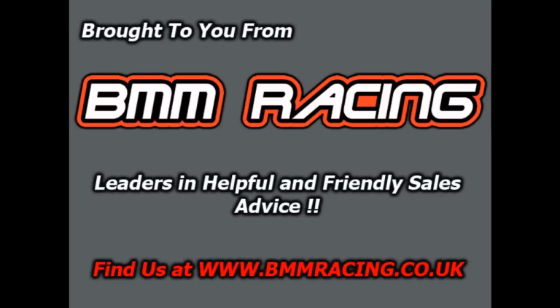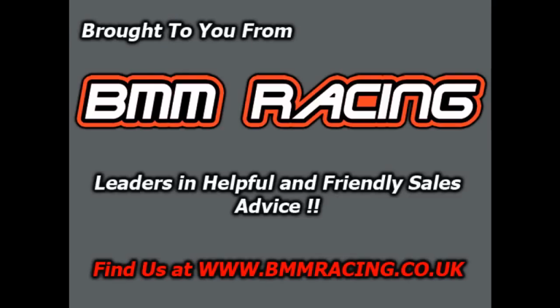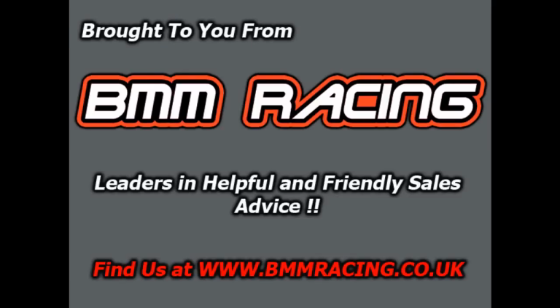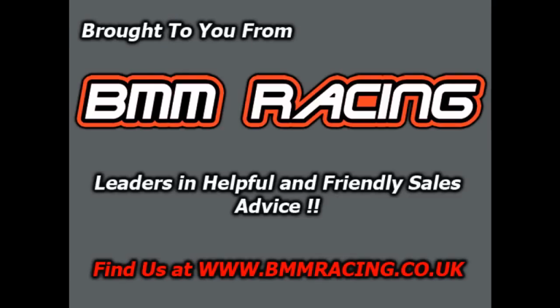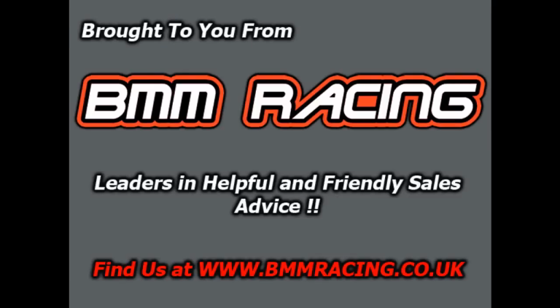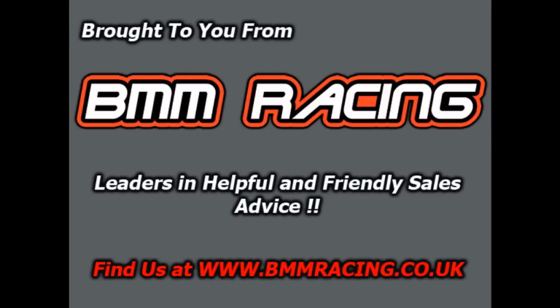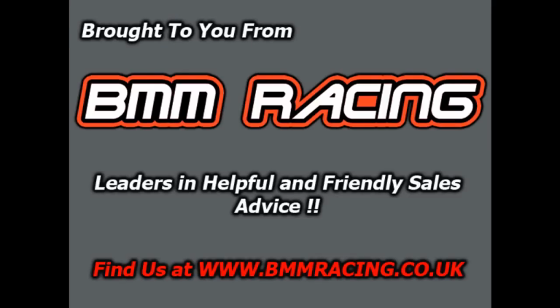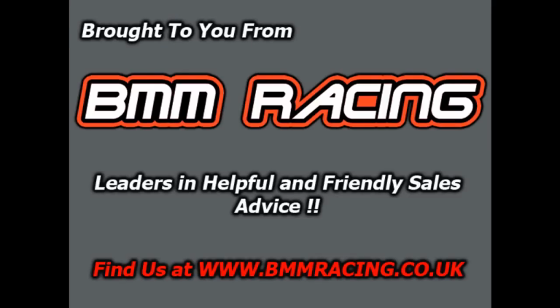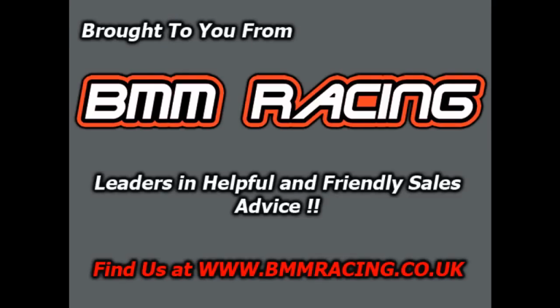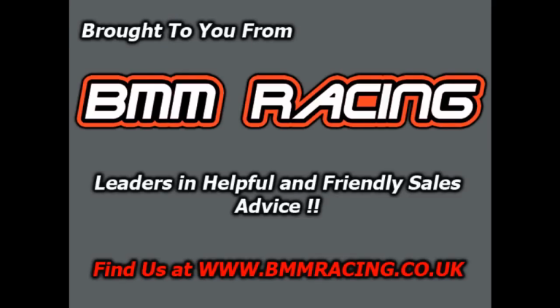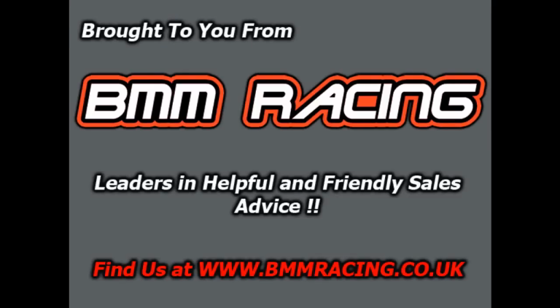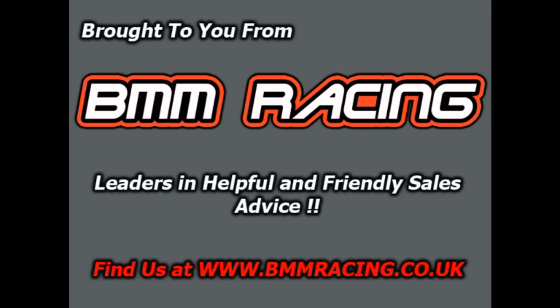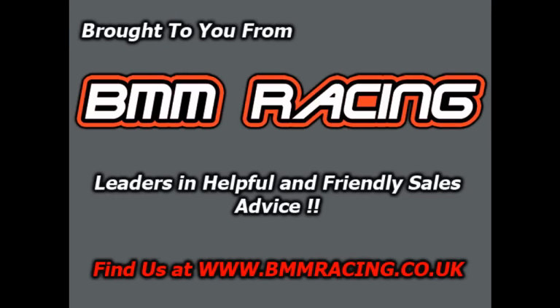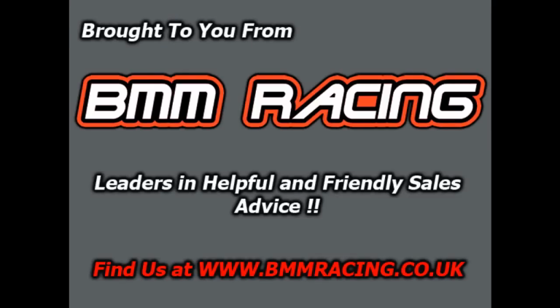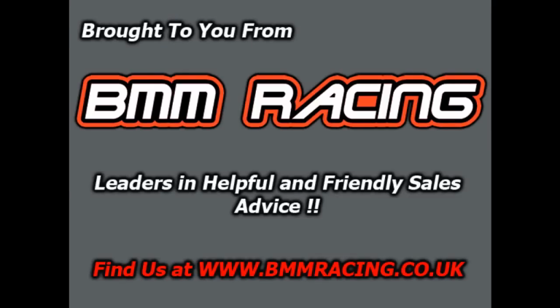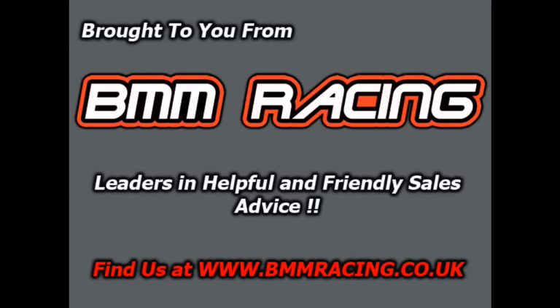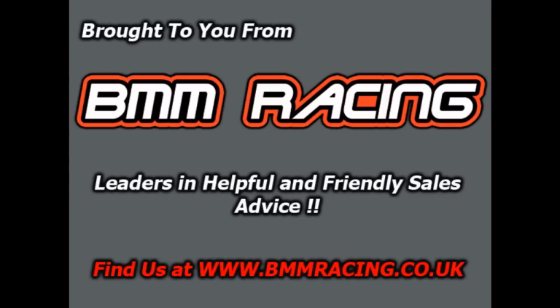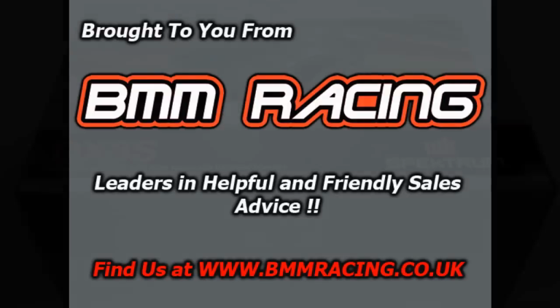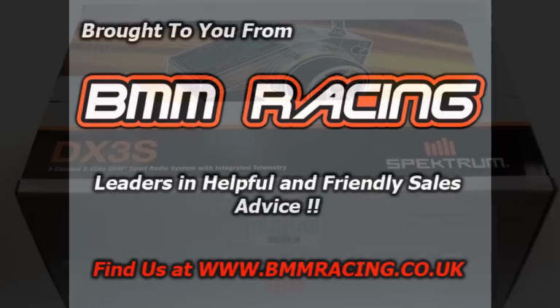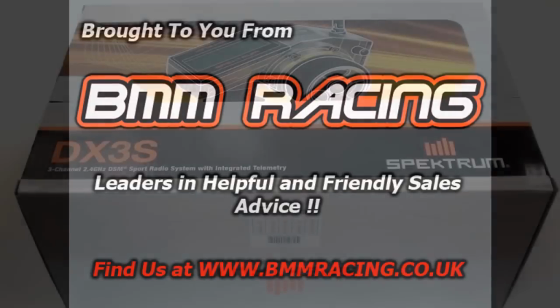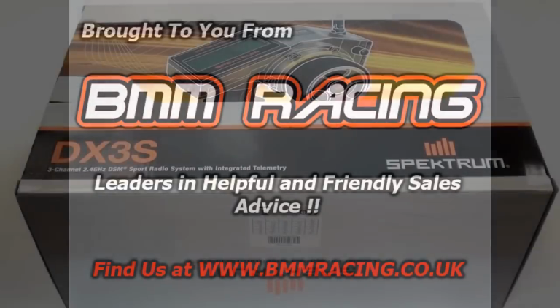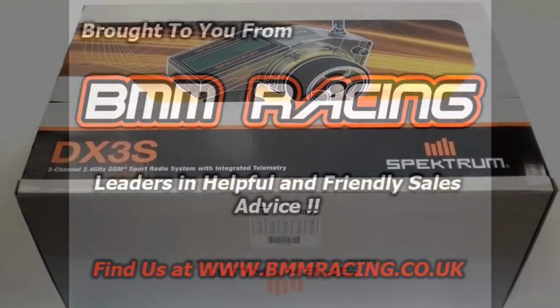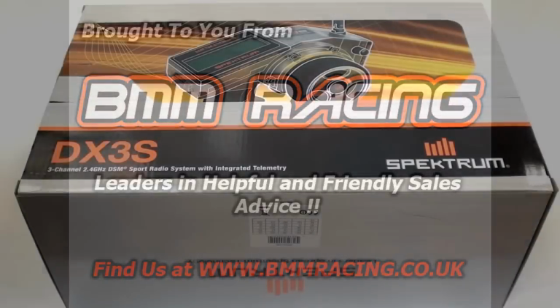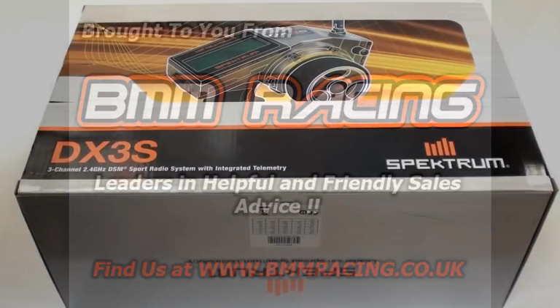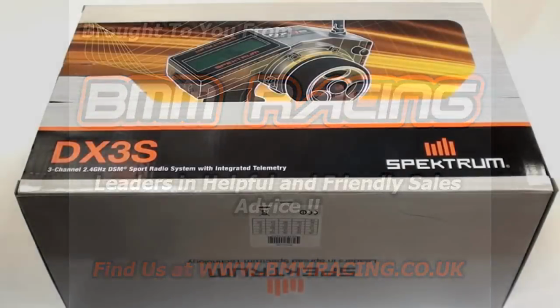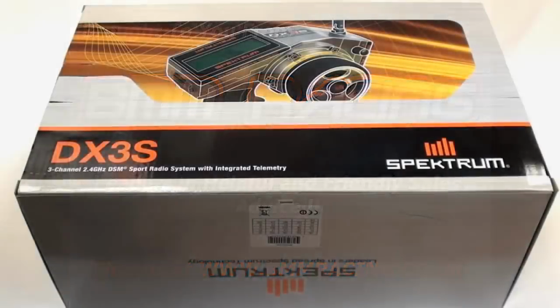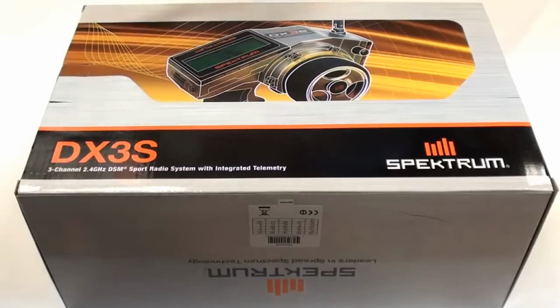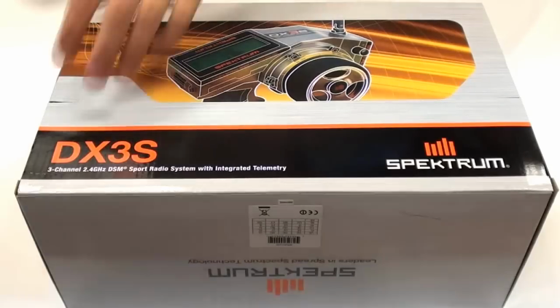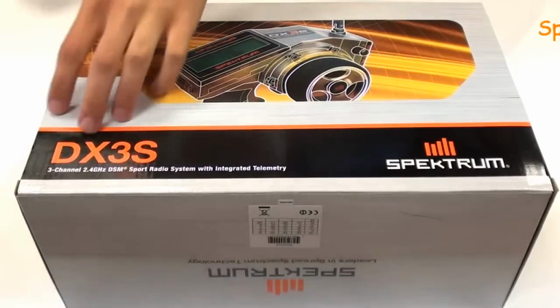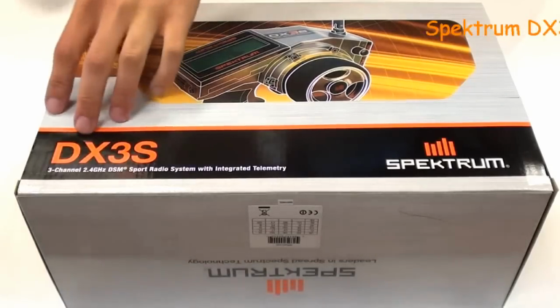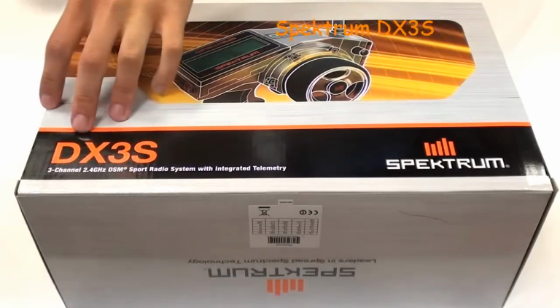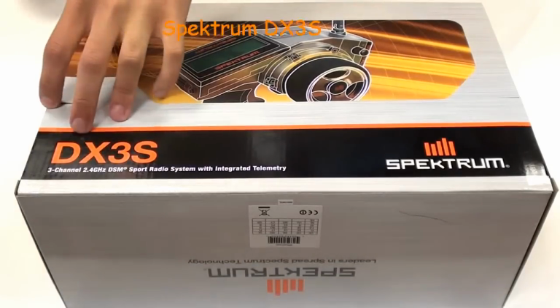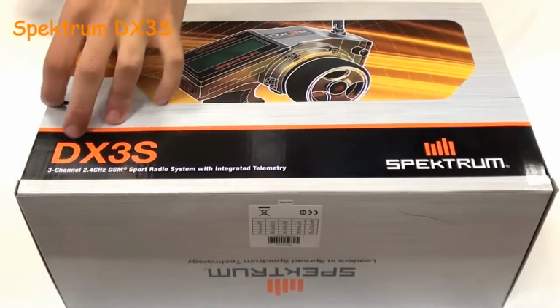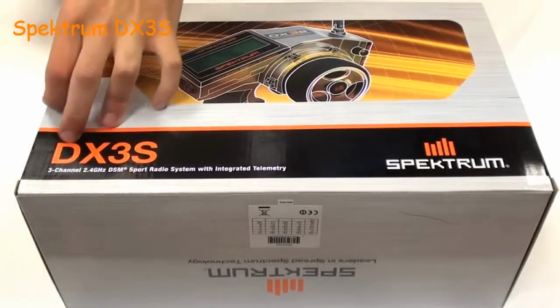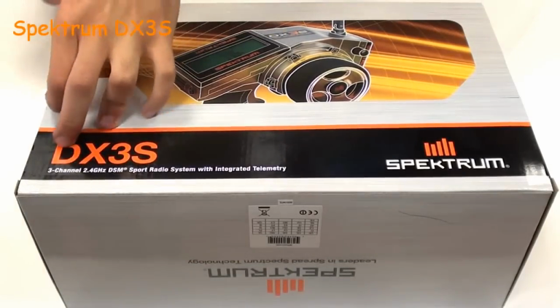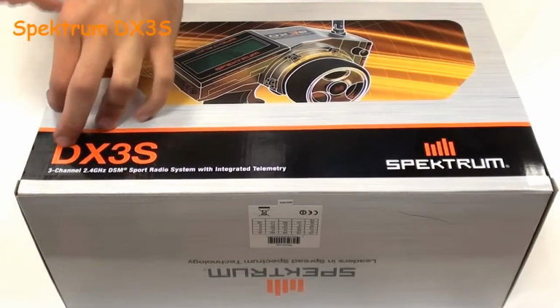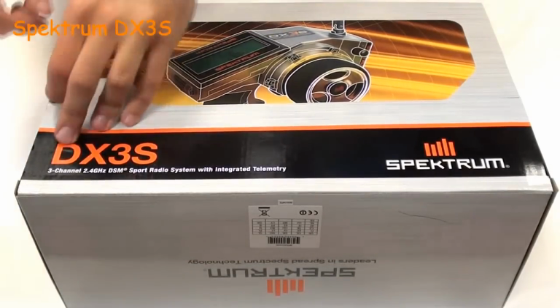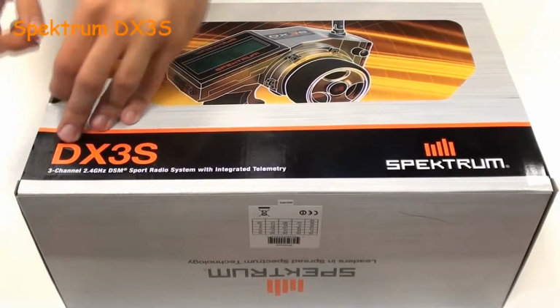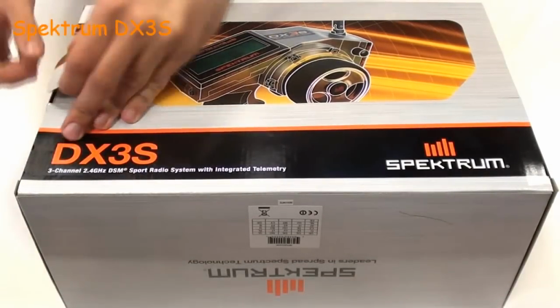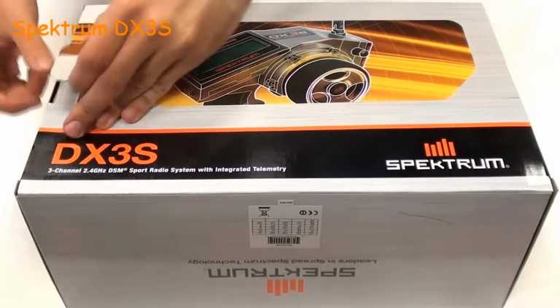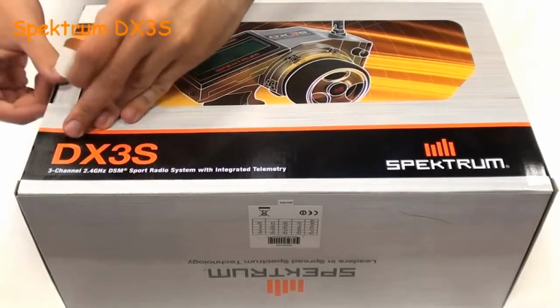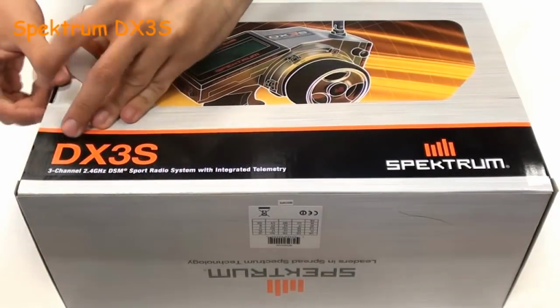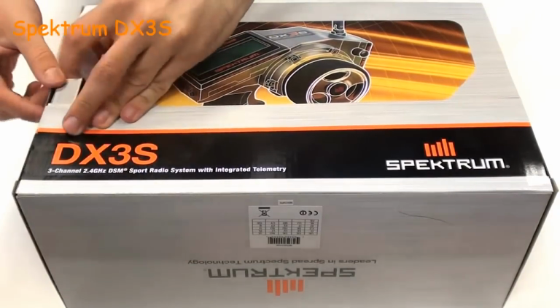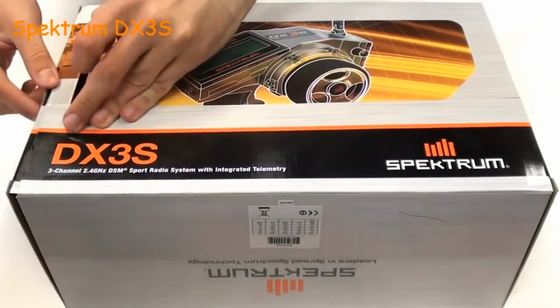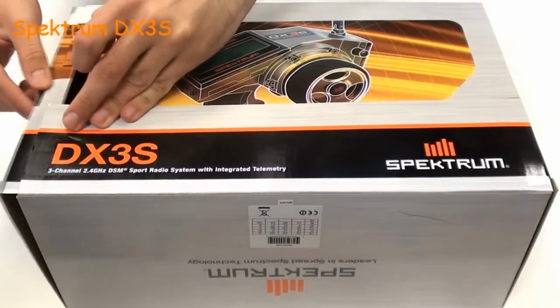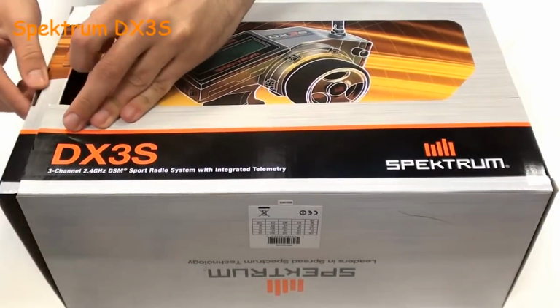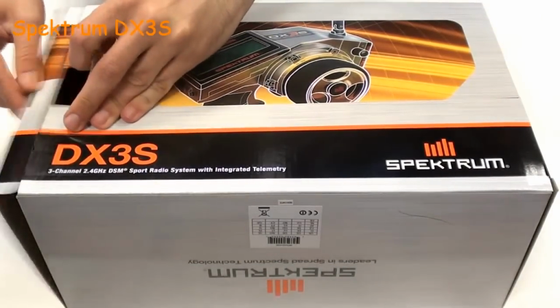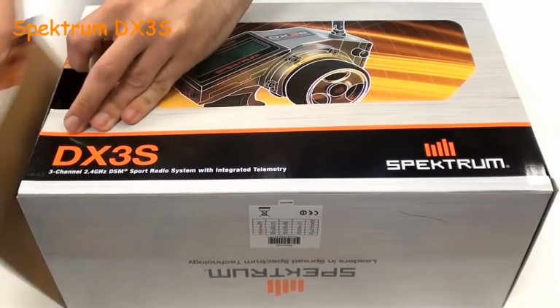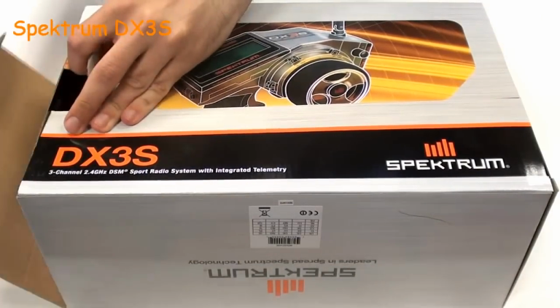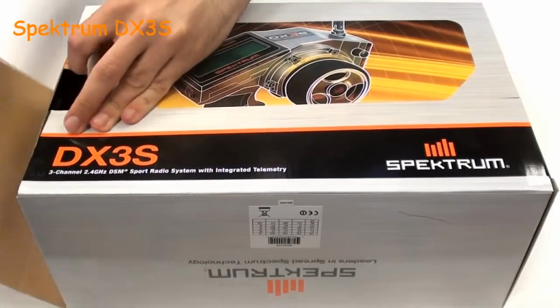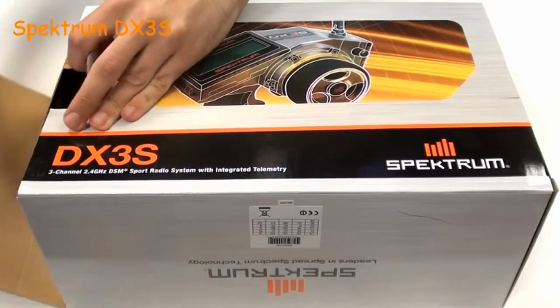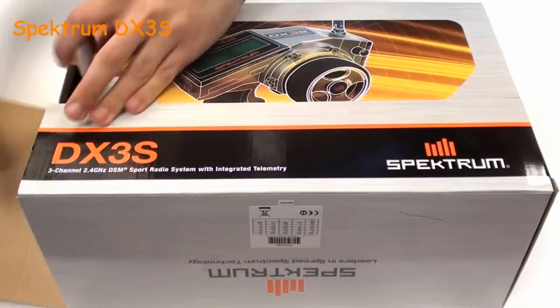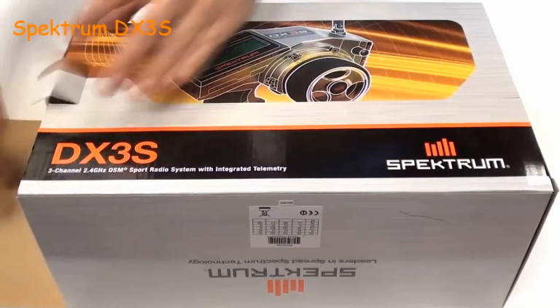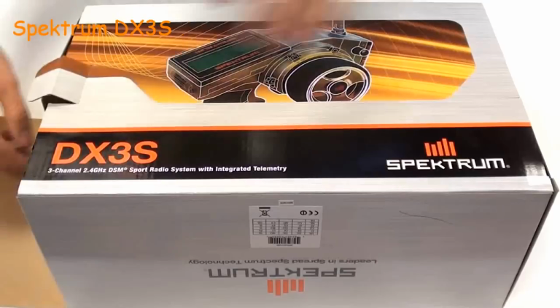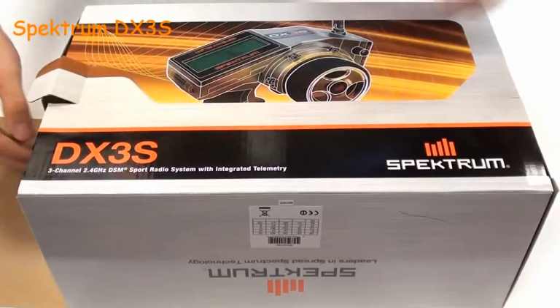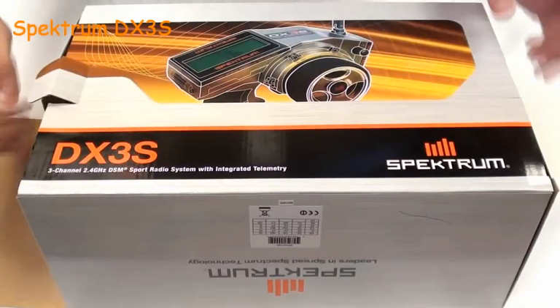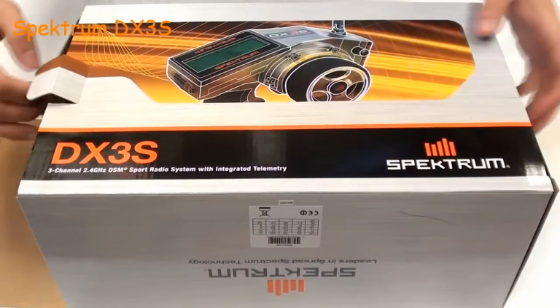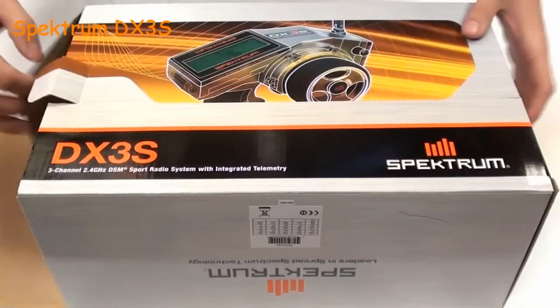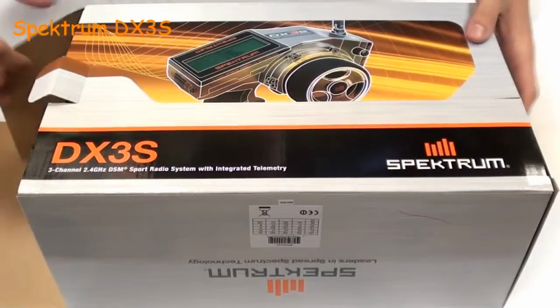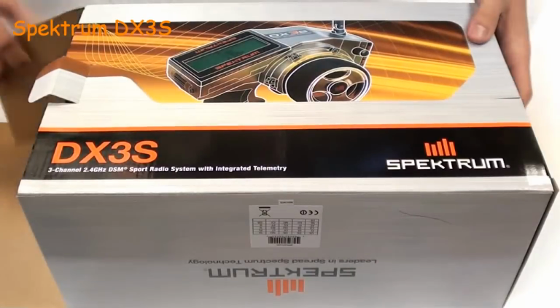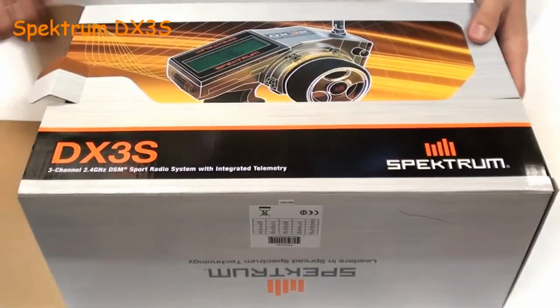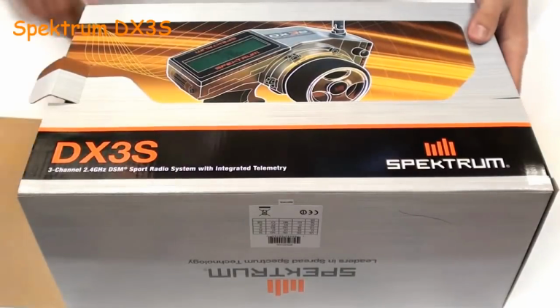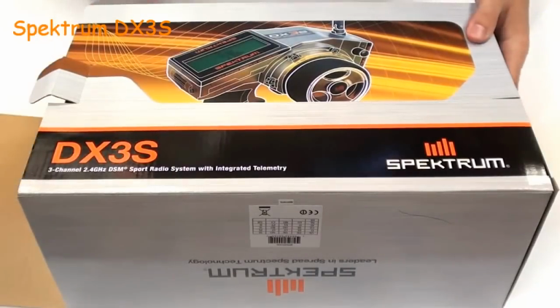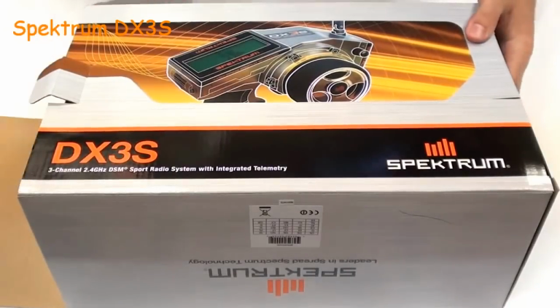Welcome to the BMM Racing unboxing review of the Spectrum DX3S. Let's open the box and have a look at the contents inside.